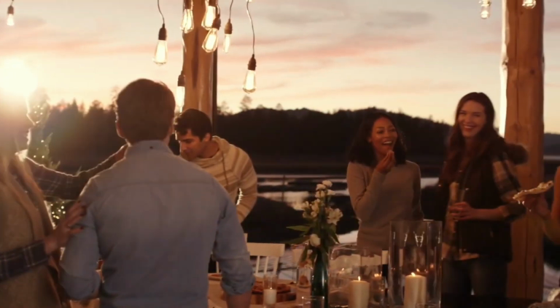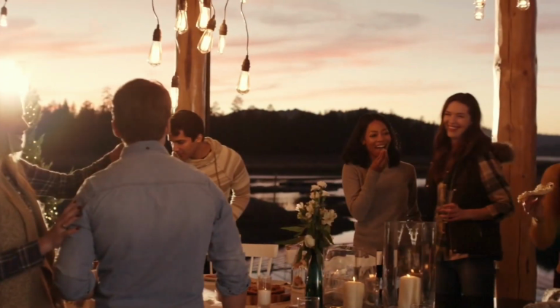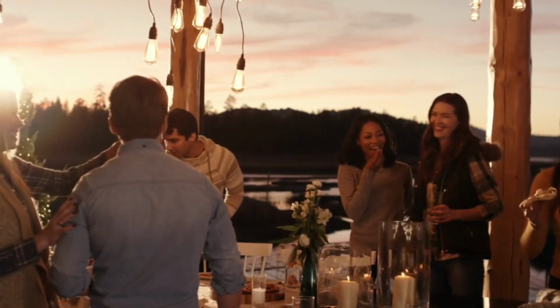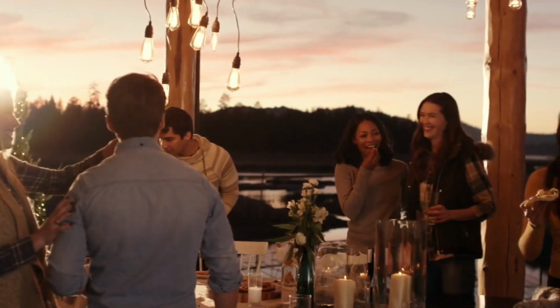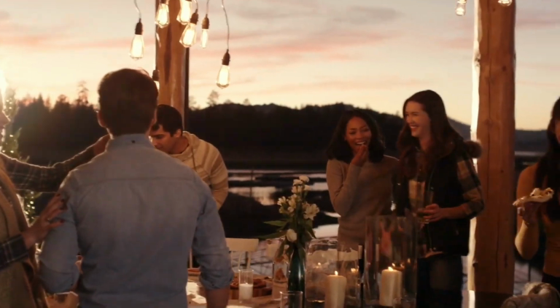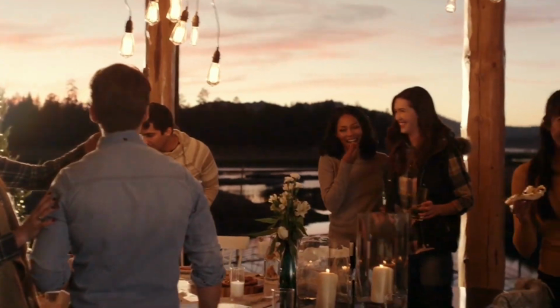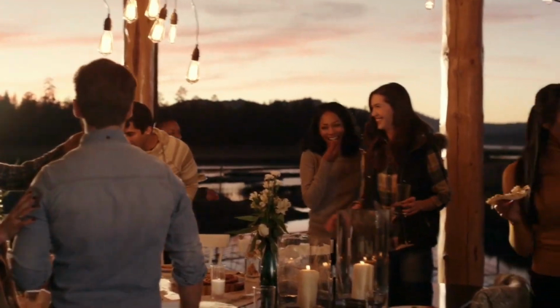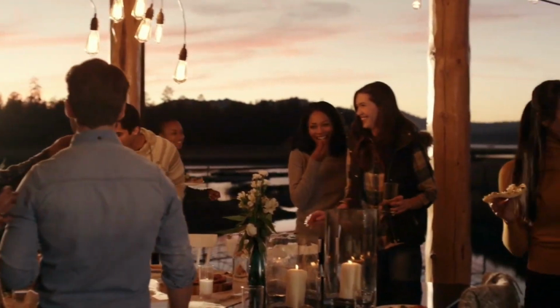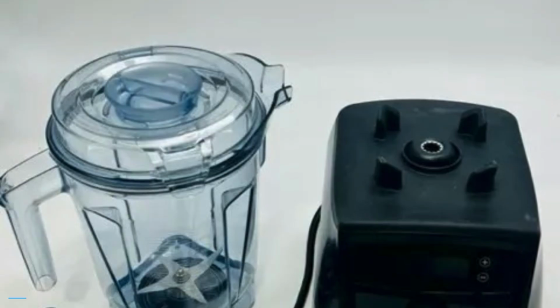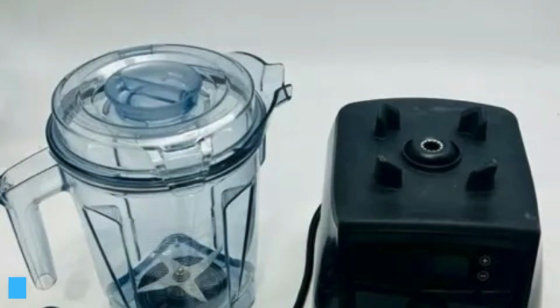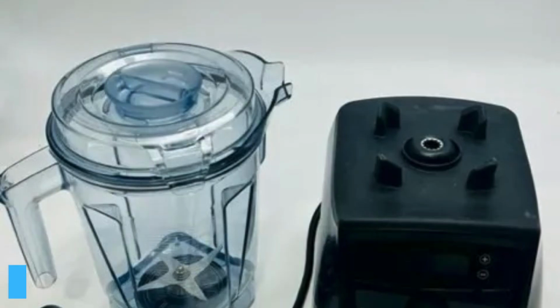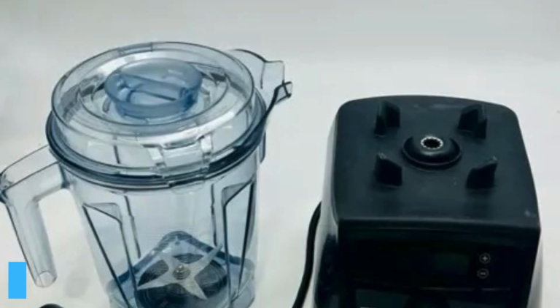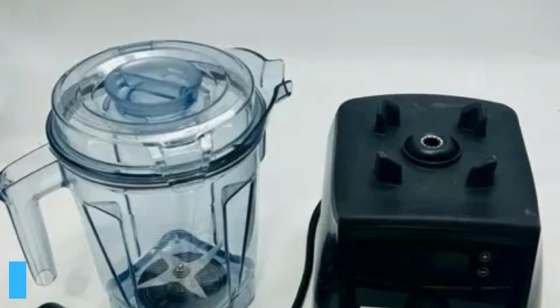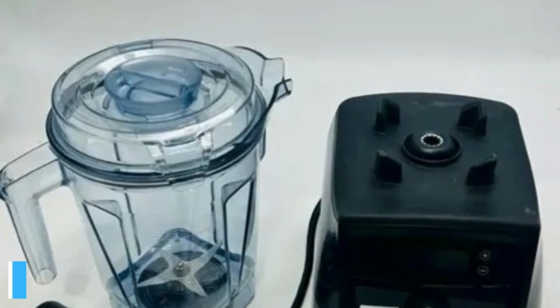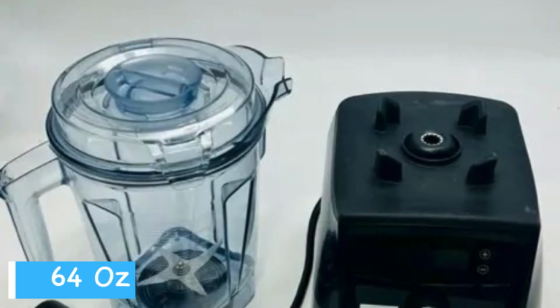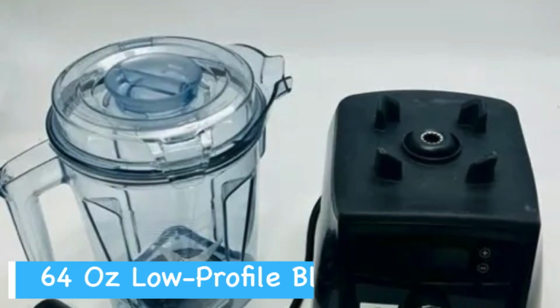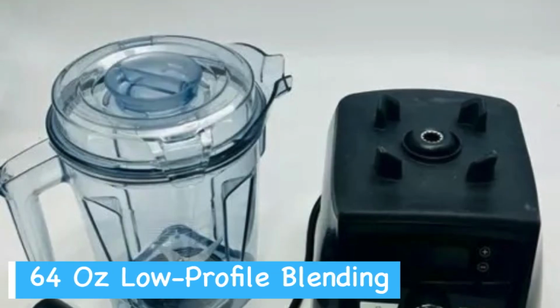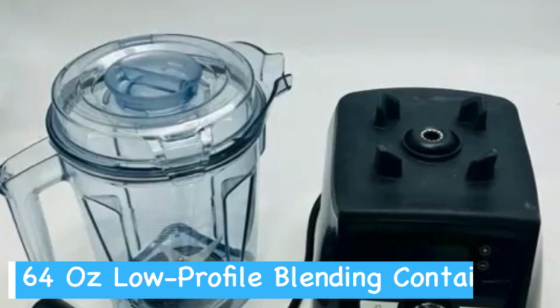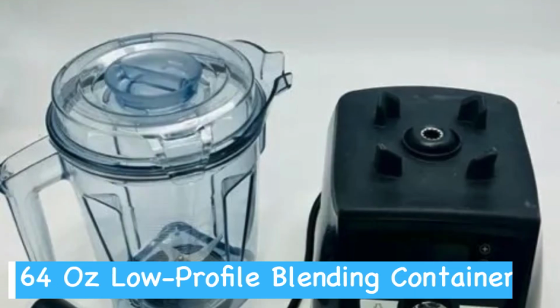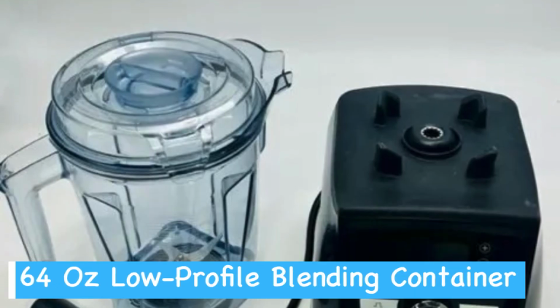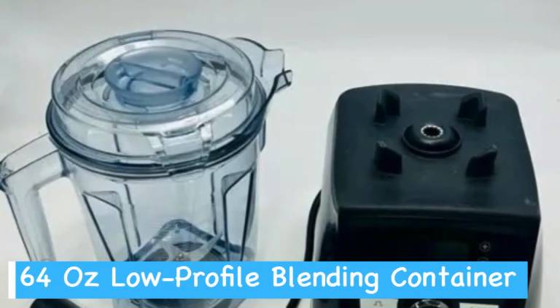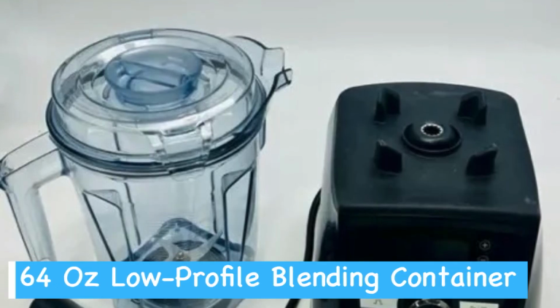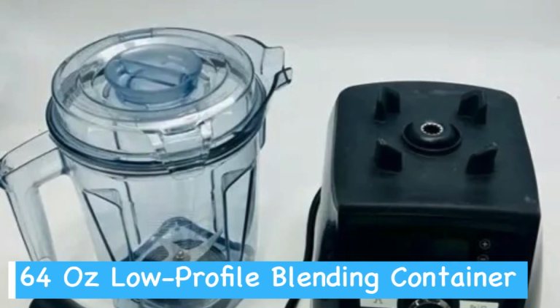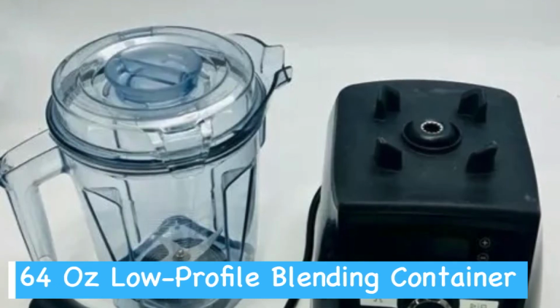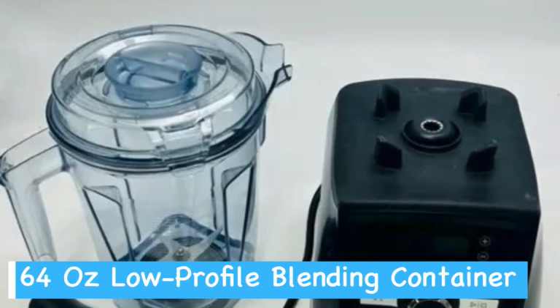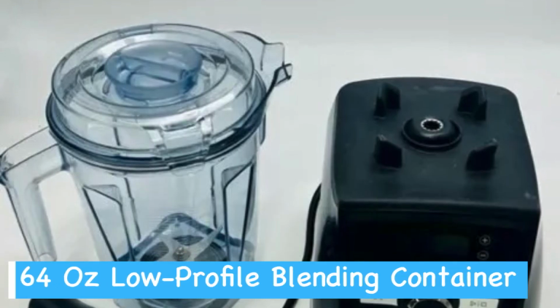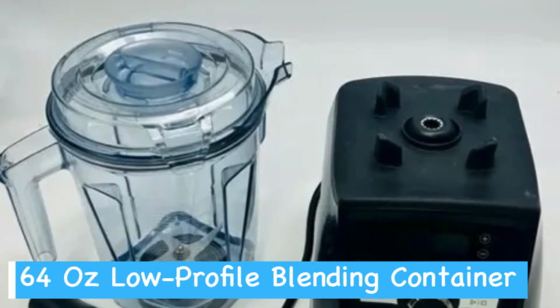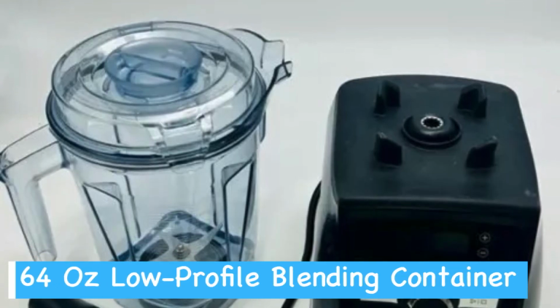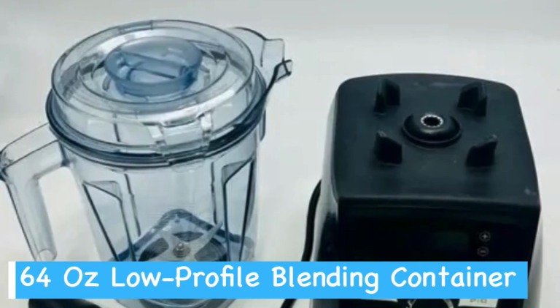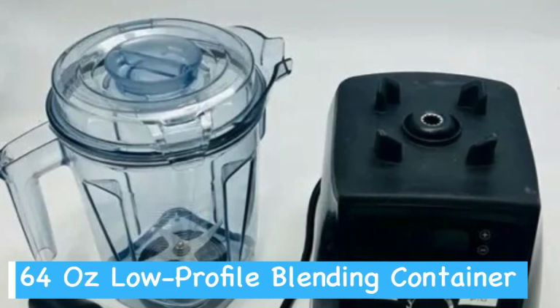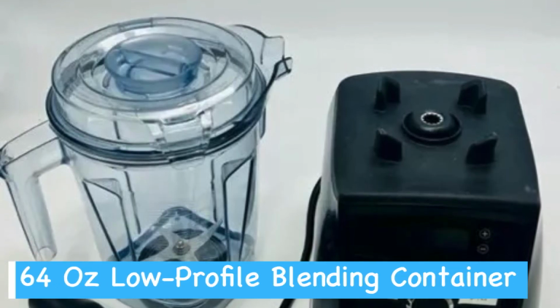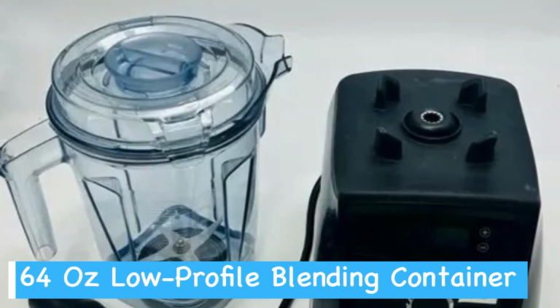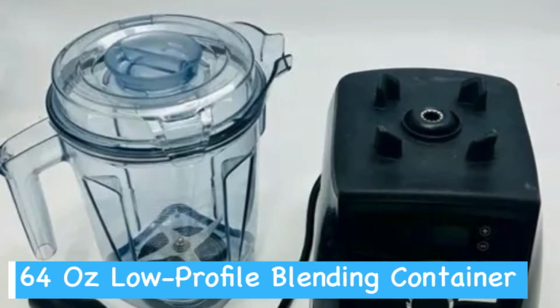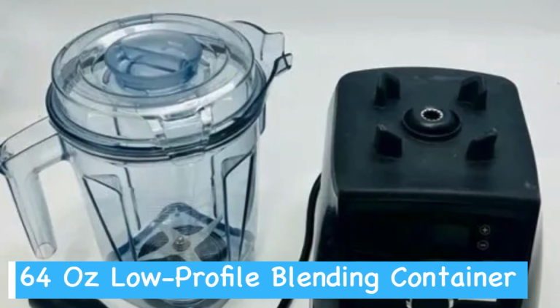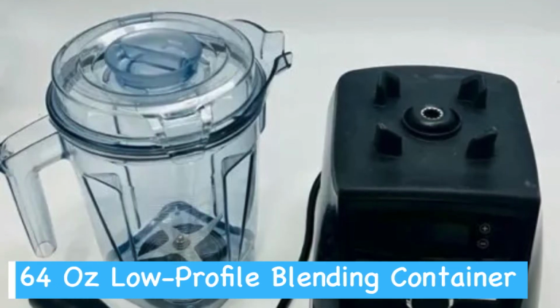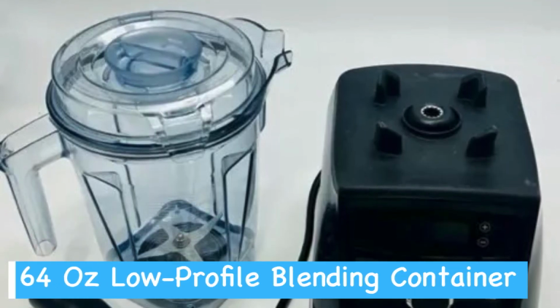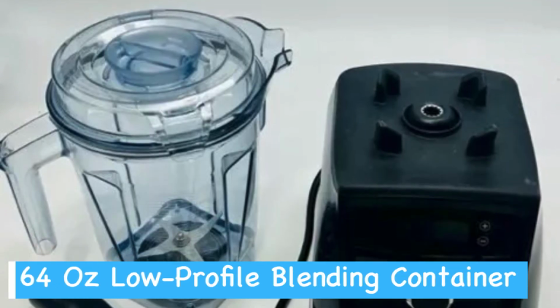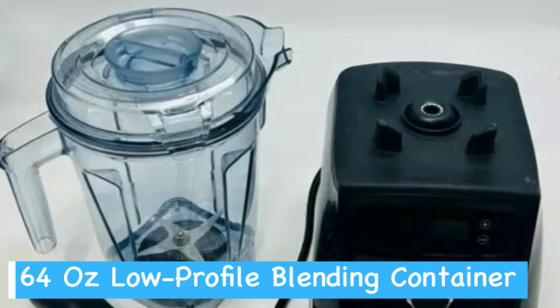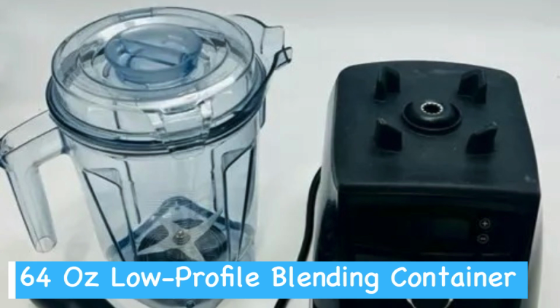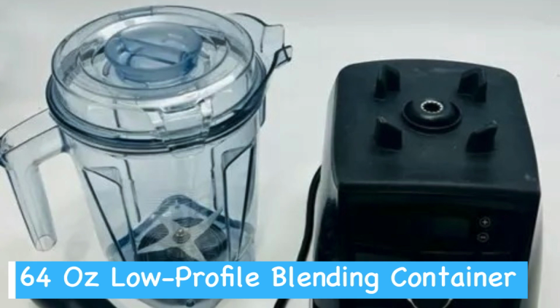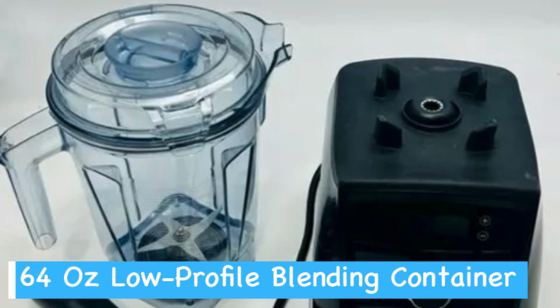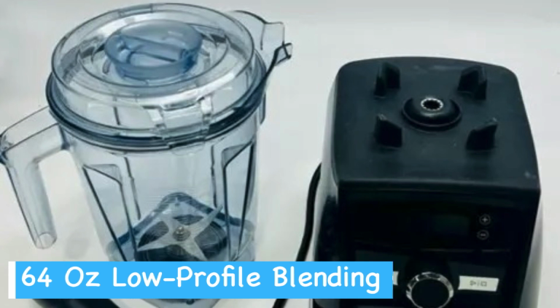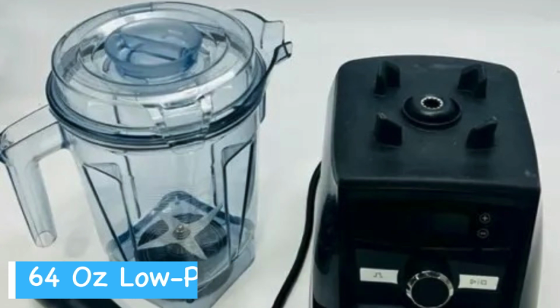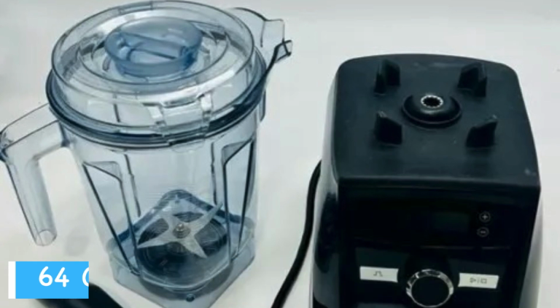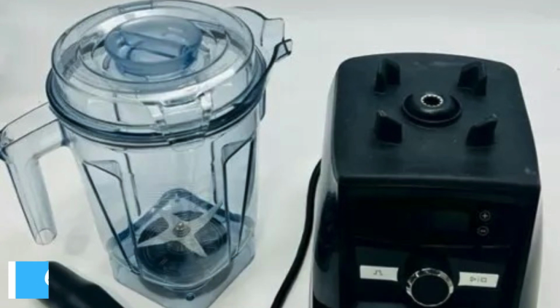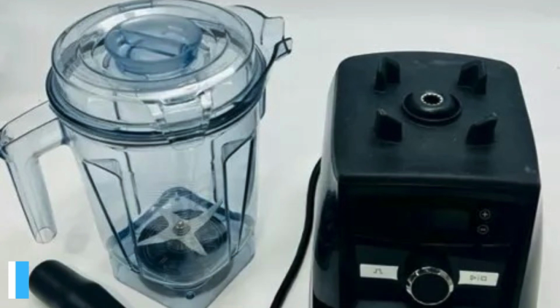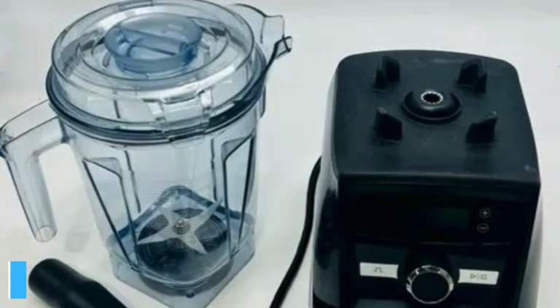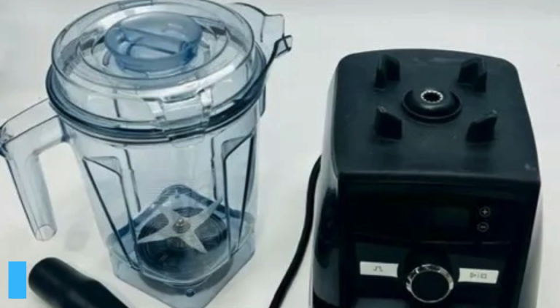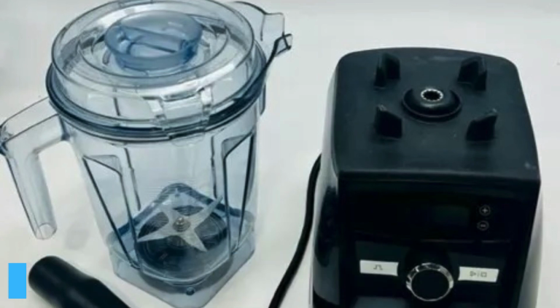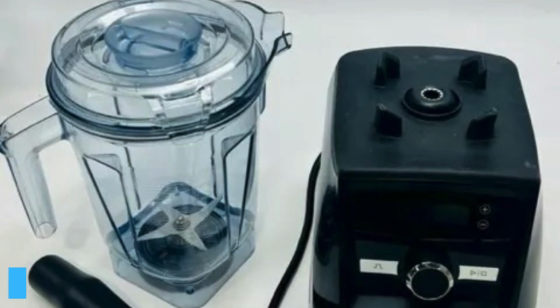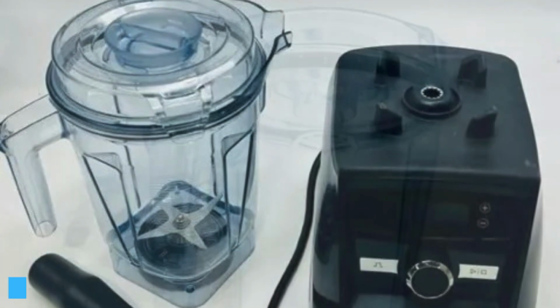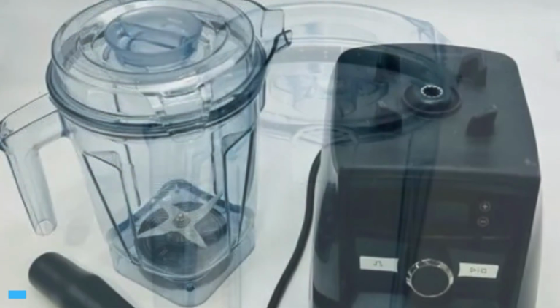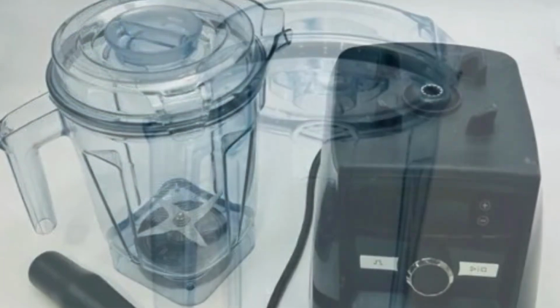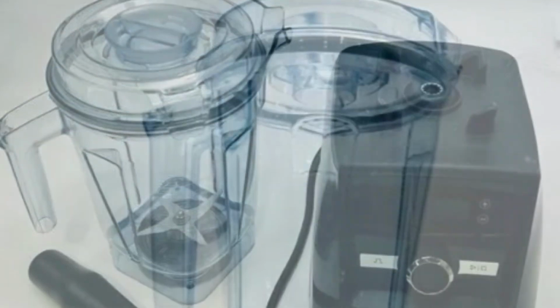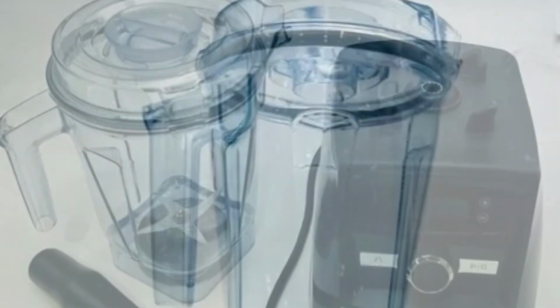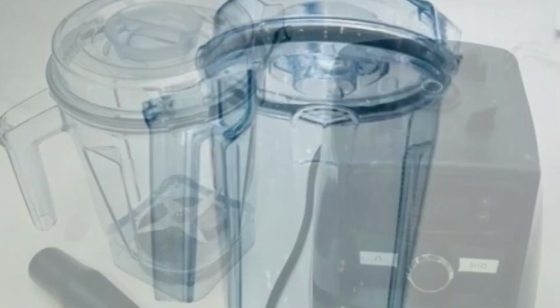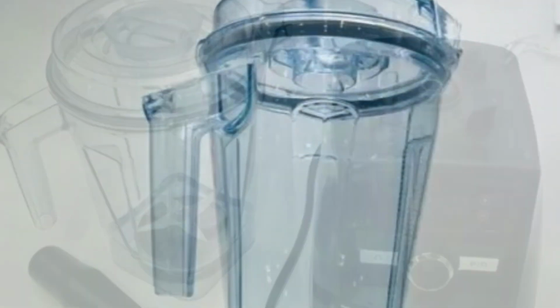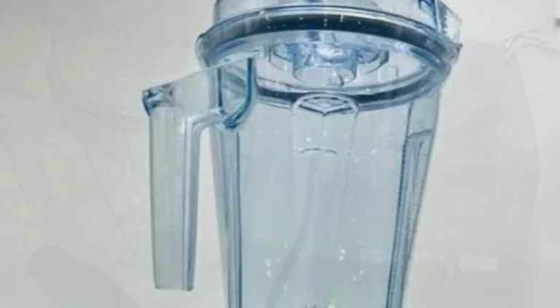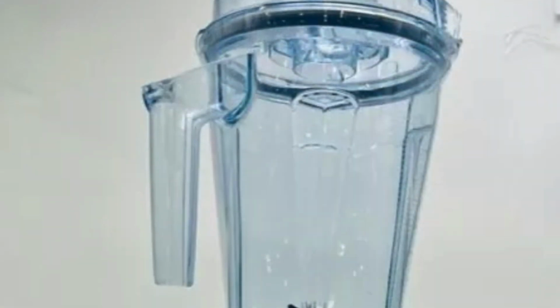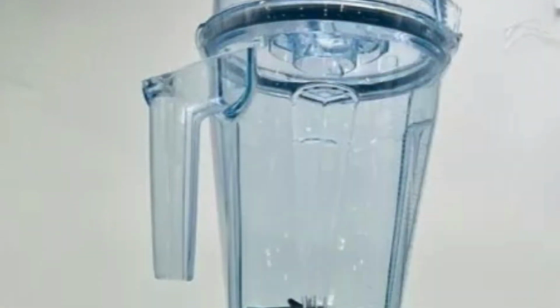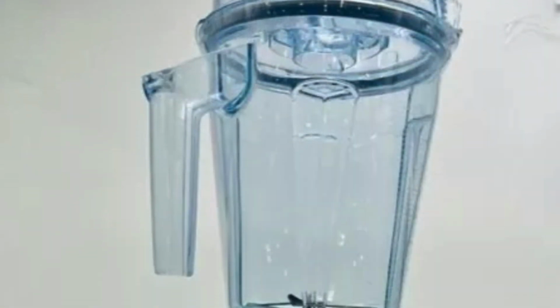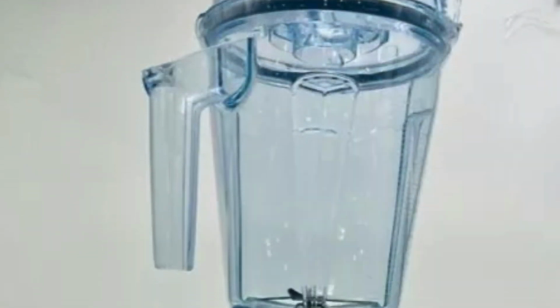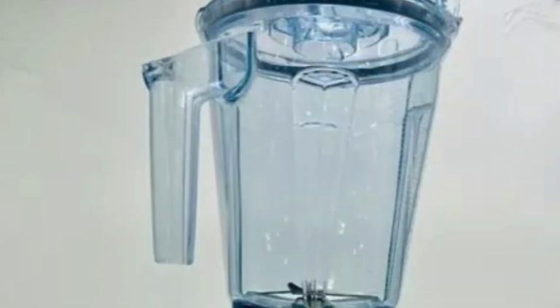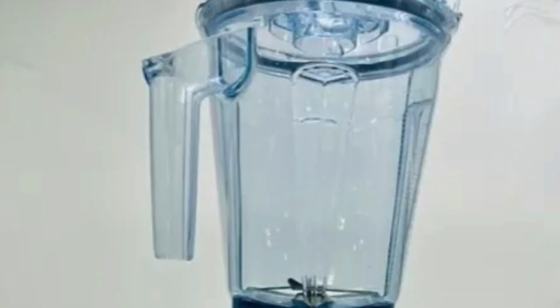Moreover, the 64-ounce low-profile container is perfect for making large batches without taking up too much counter space.